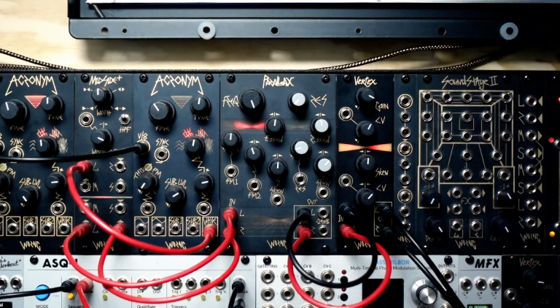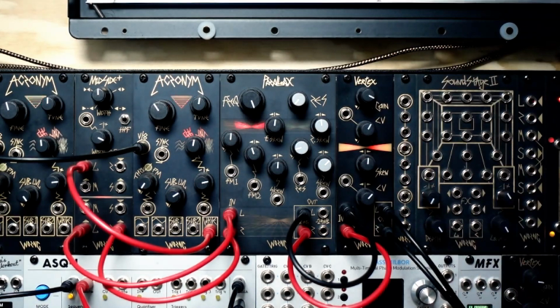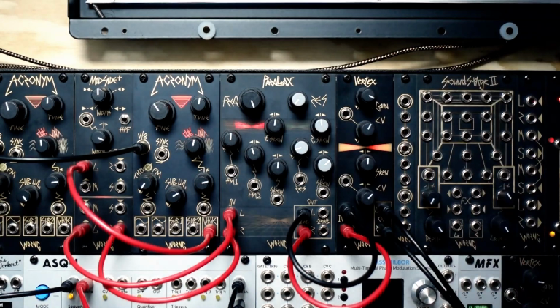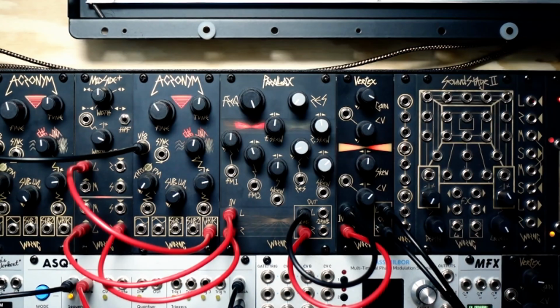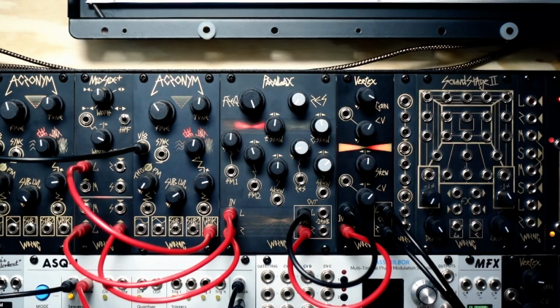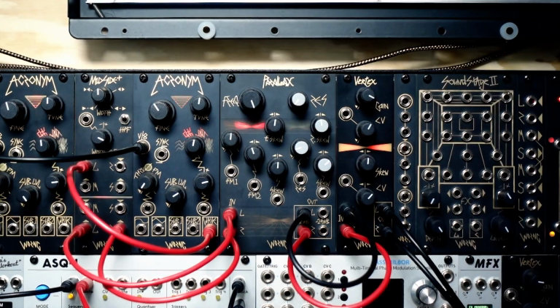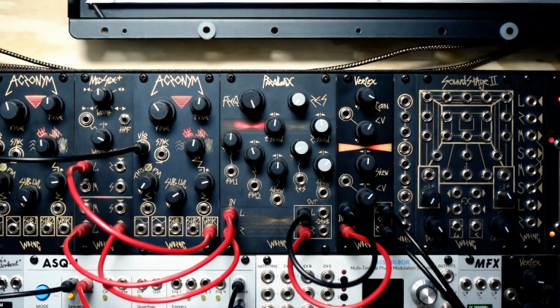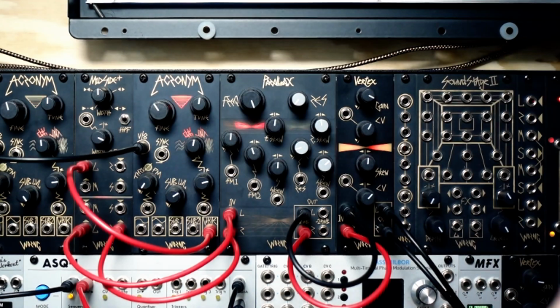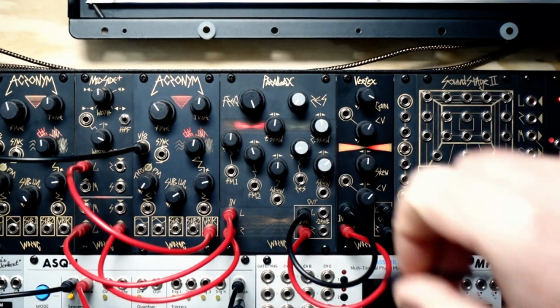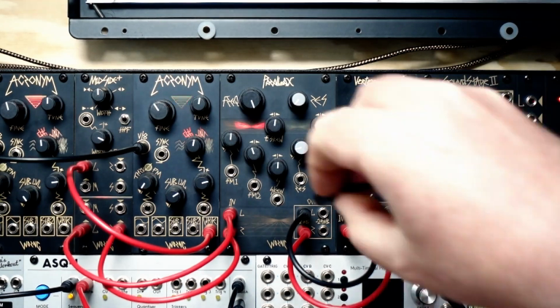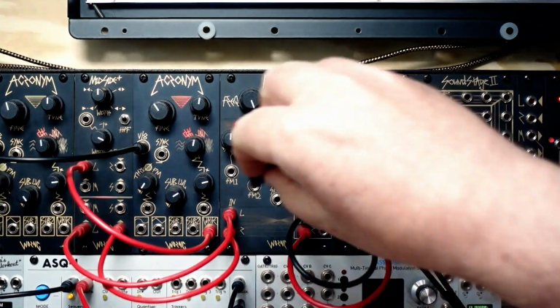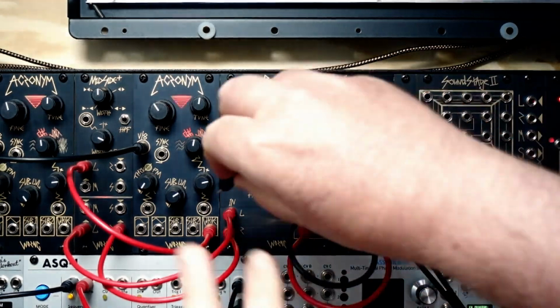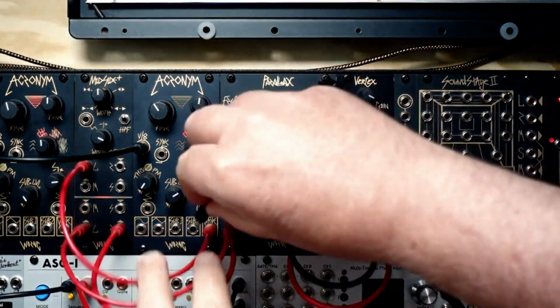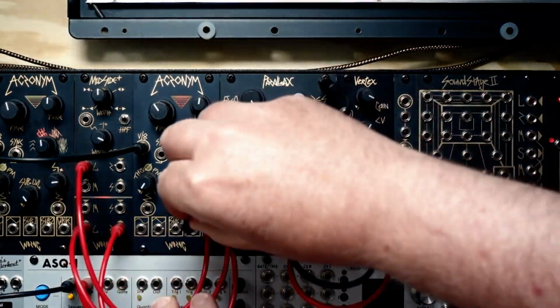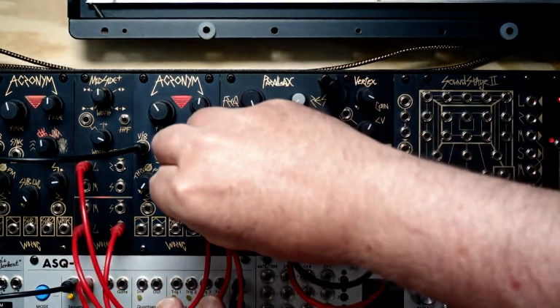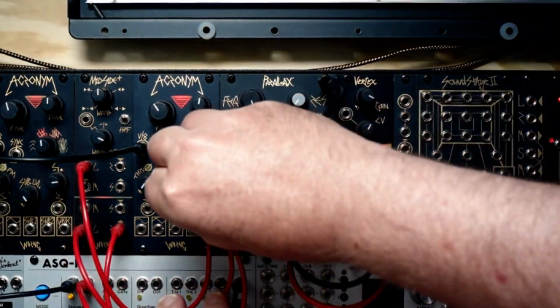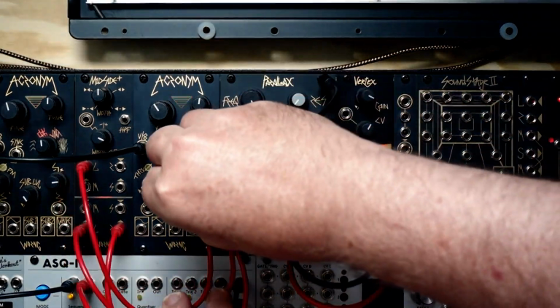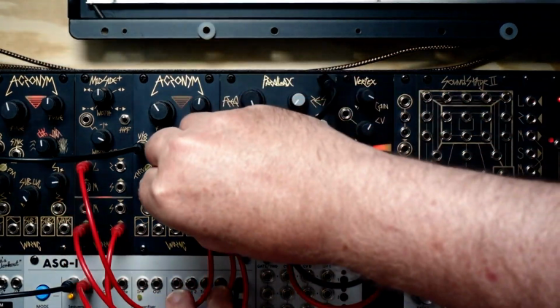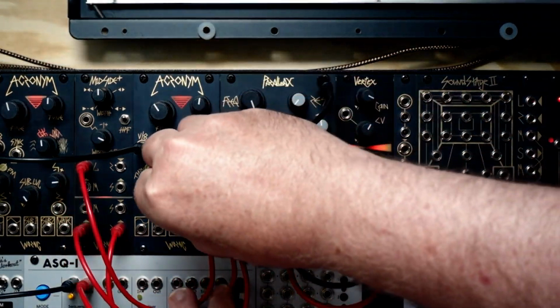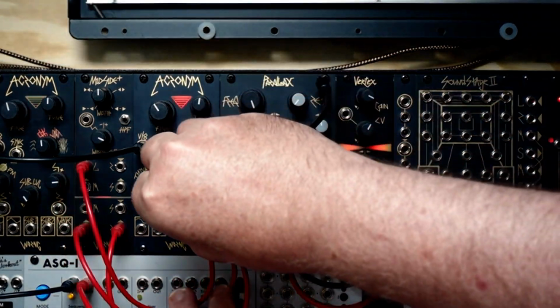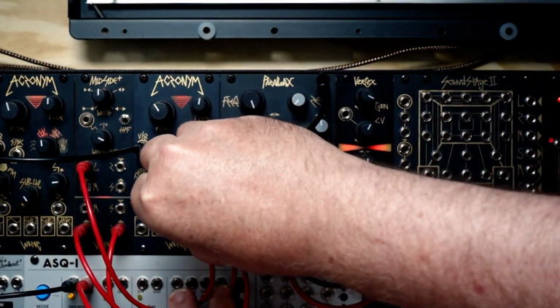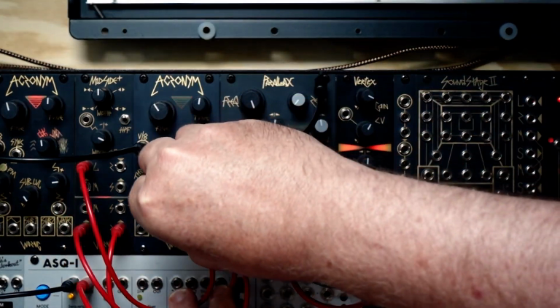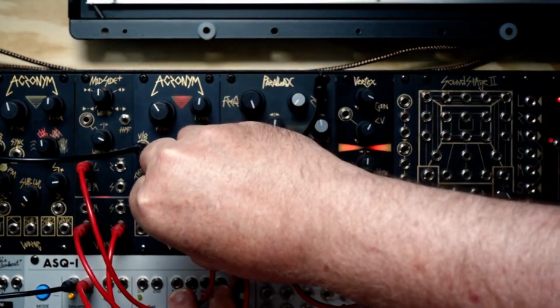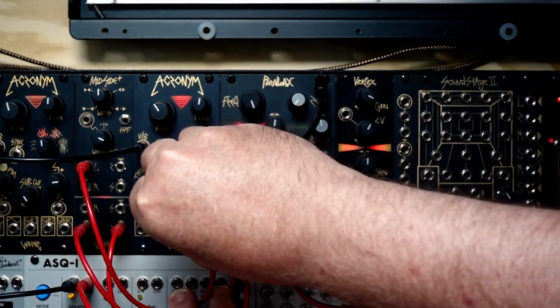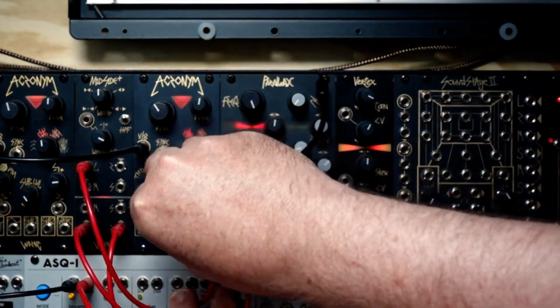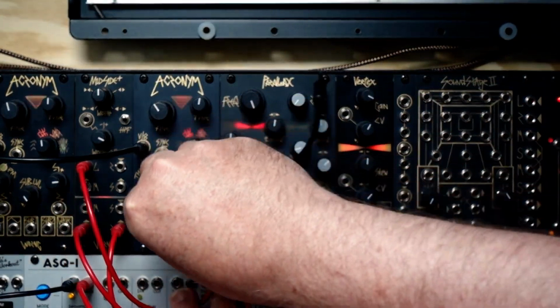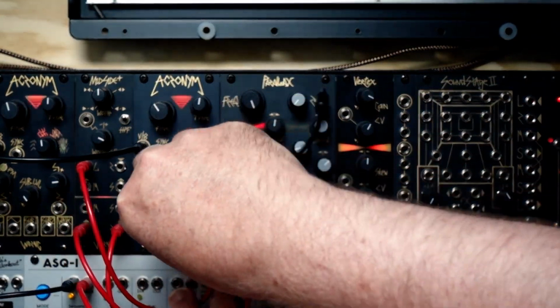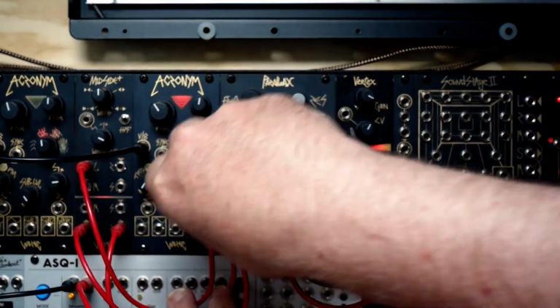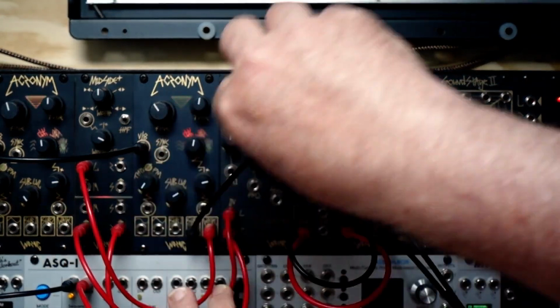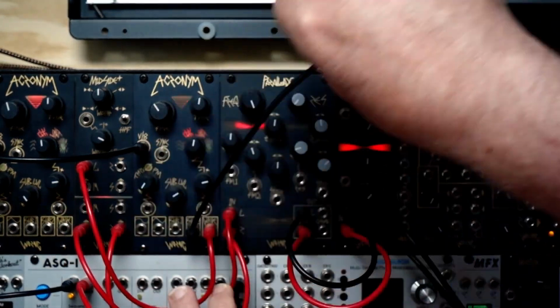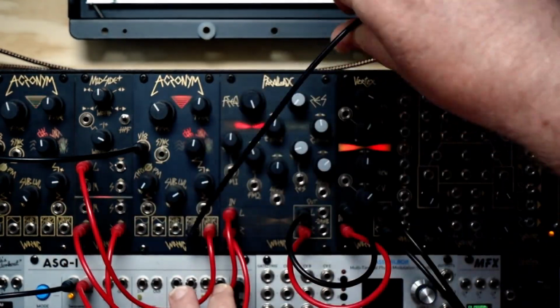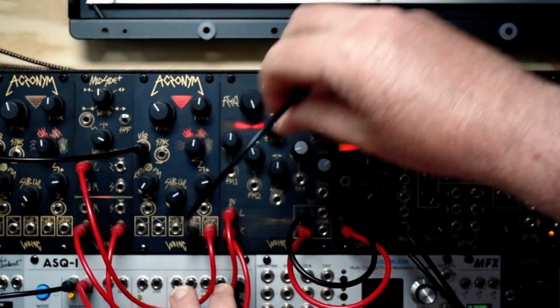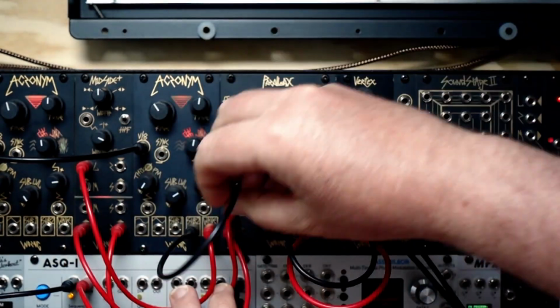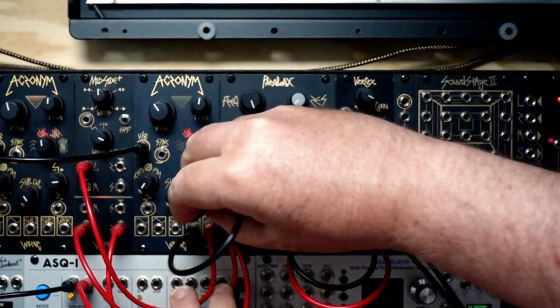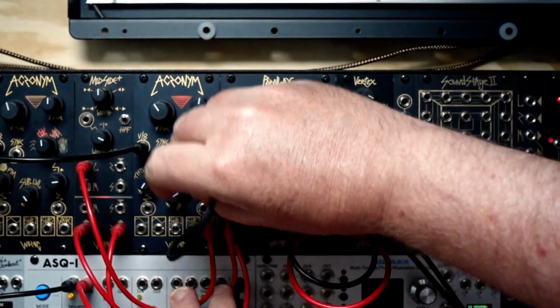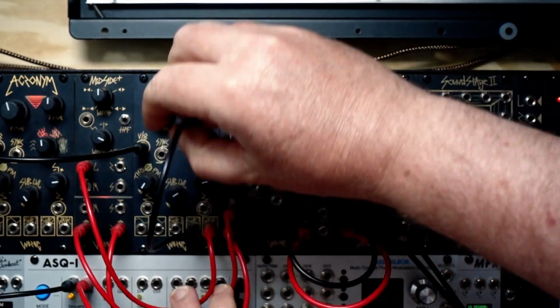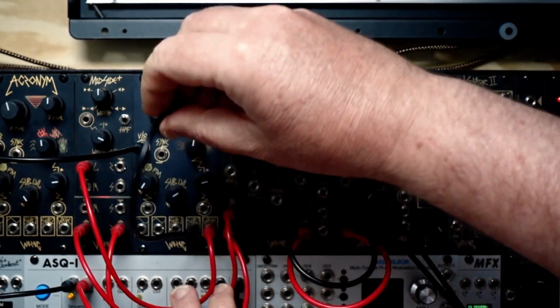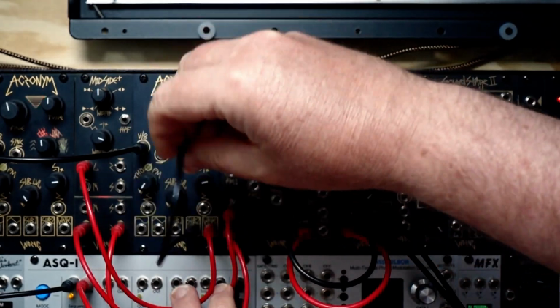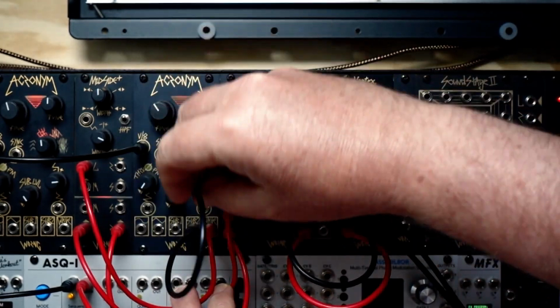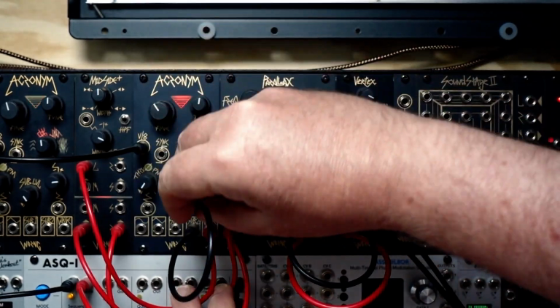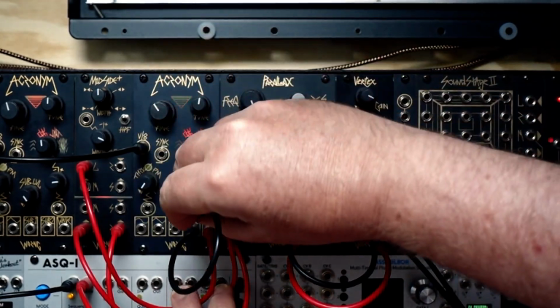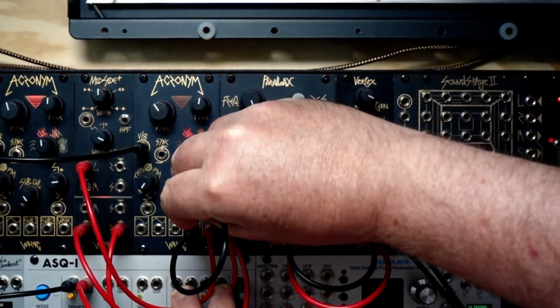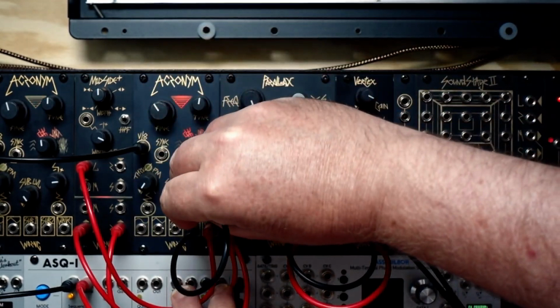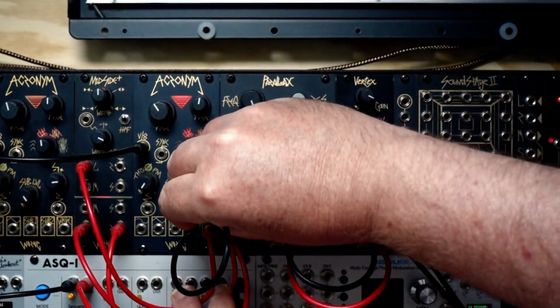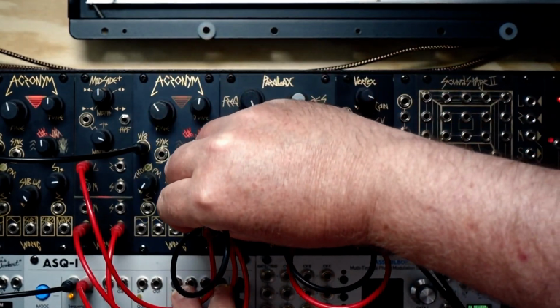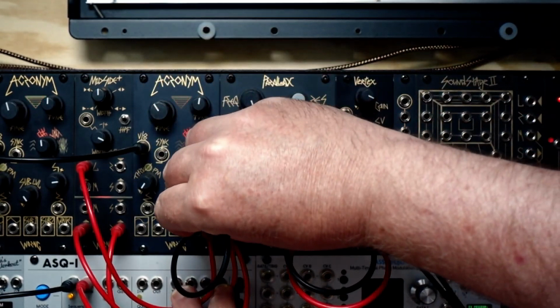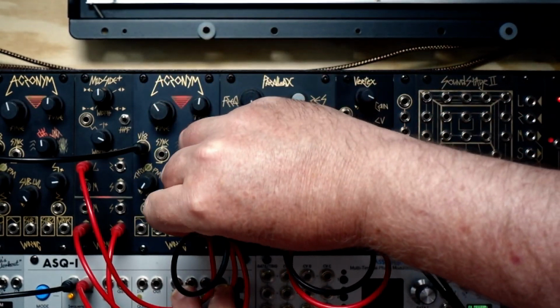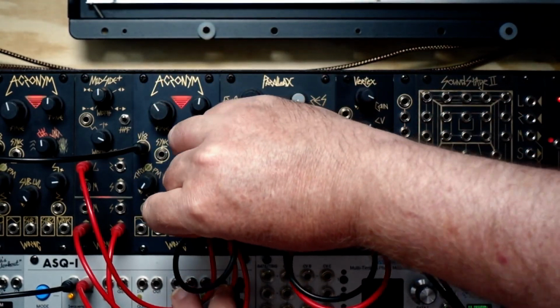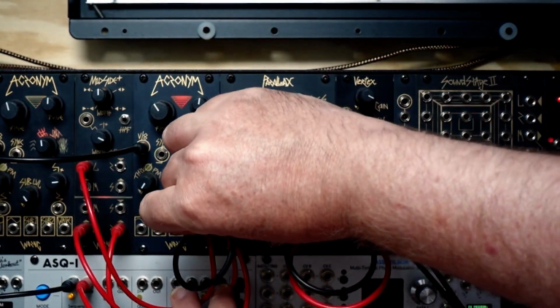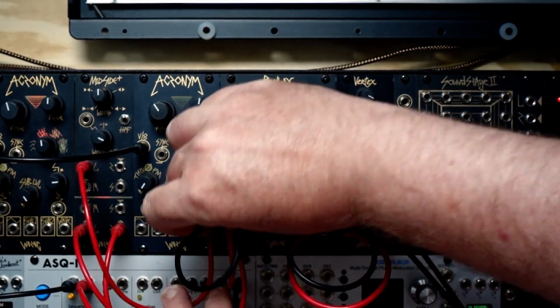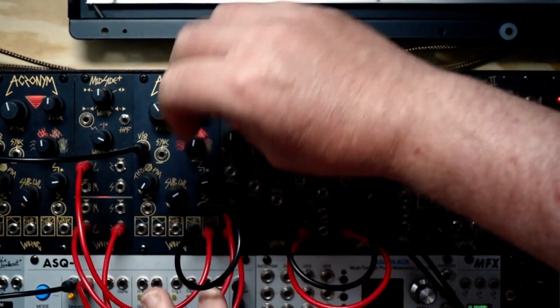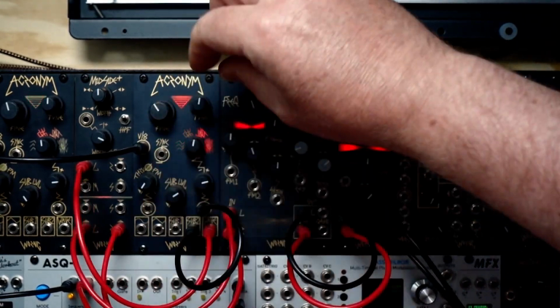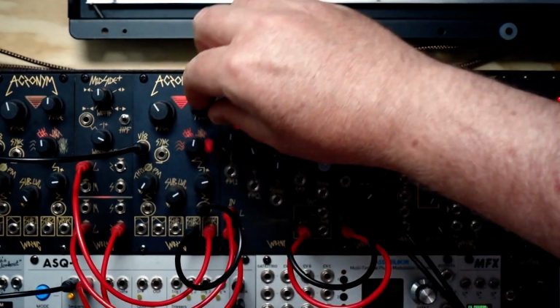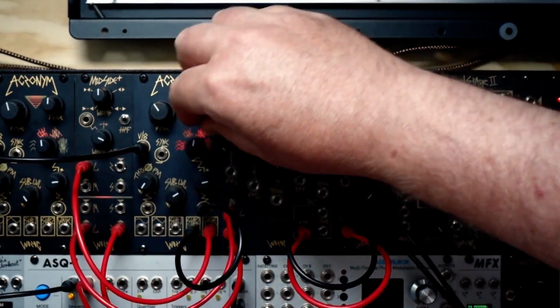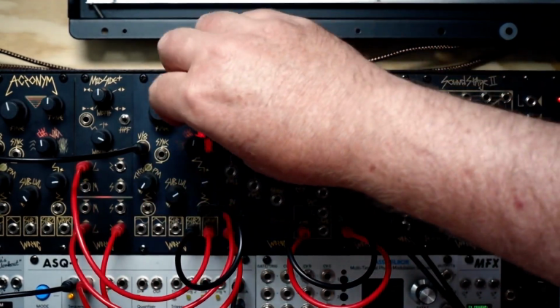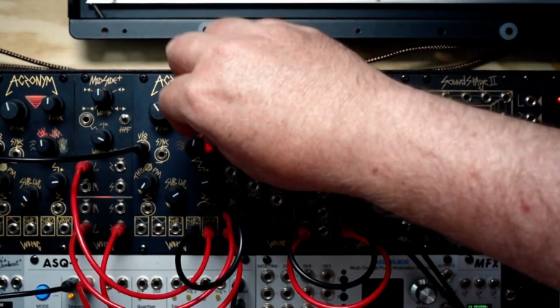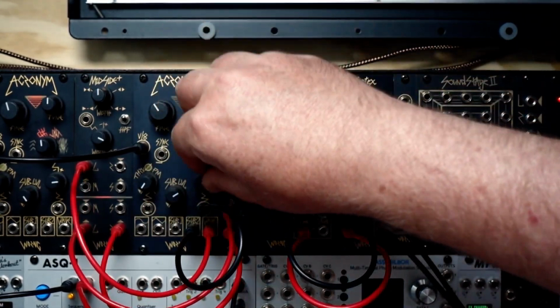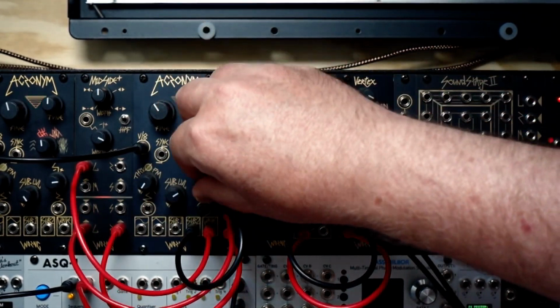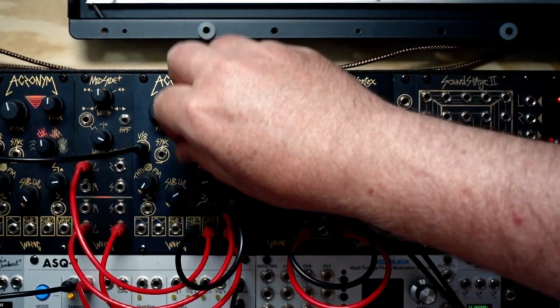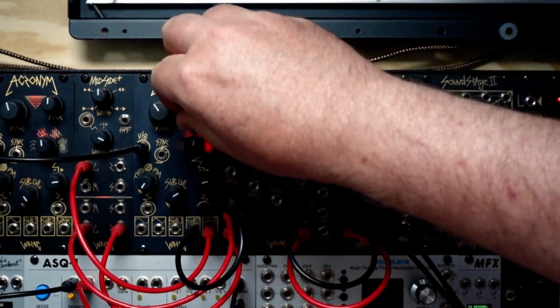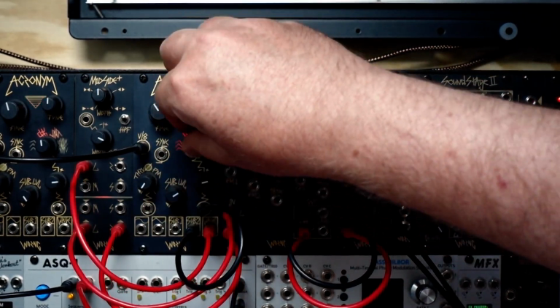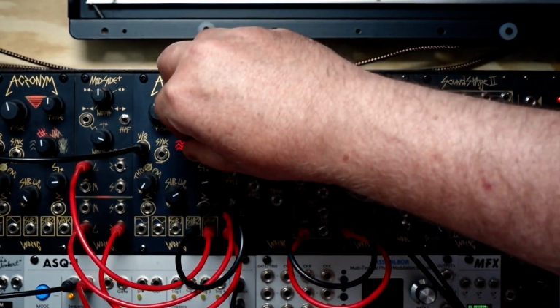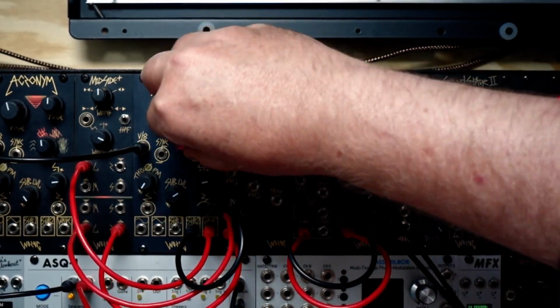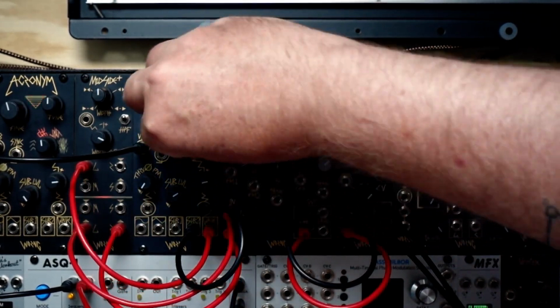Now we can get some more harmonics out of Acronym just by self-patching.